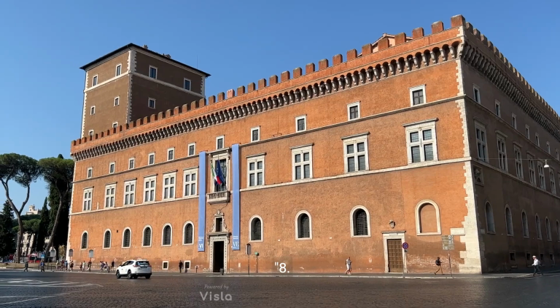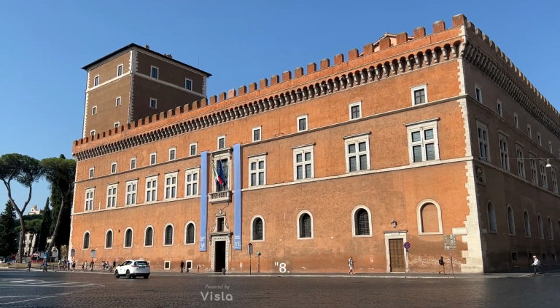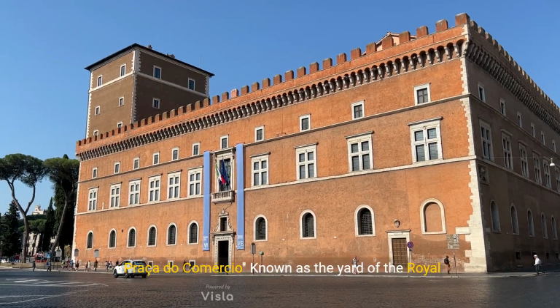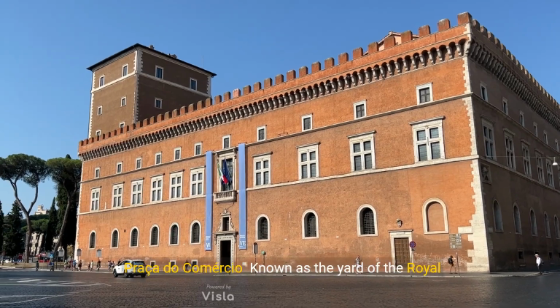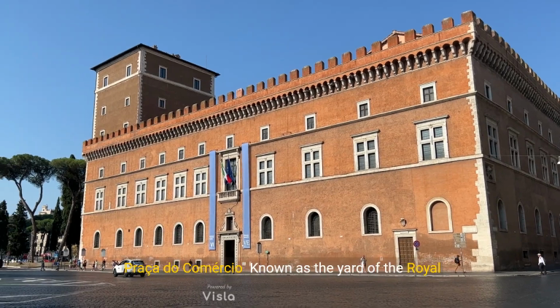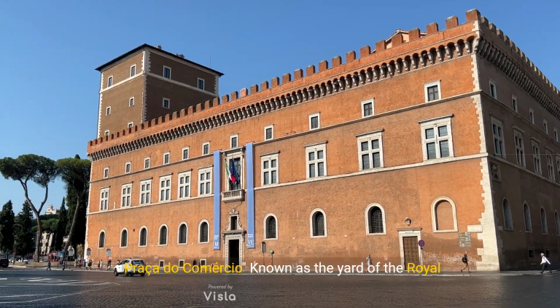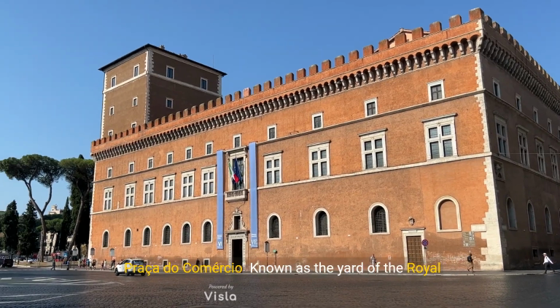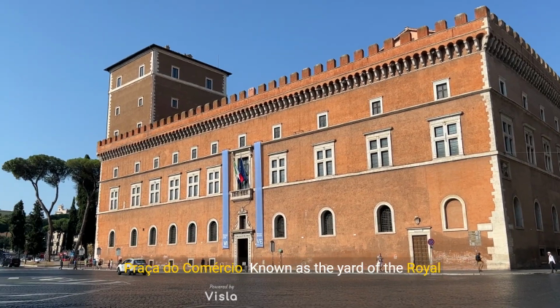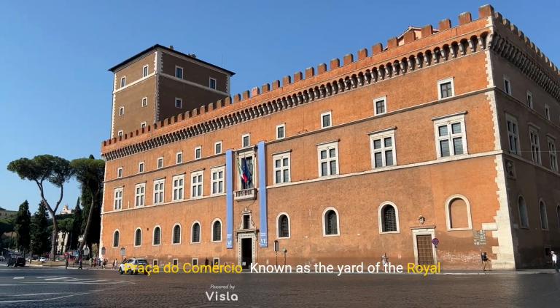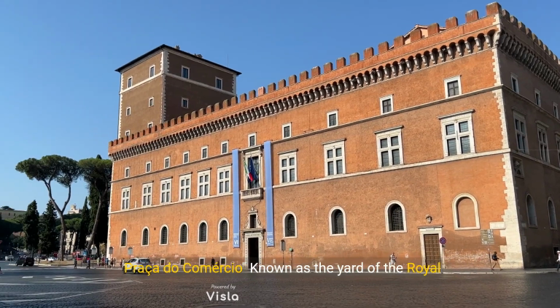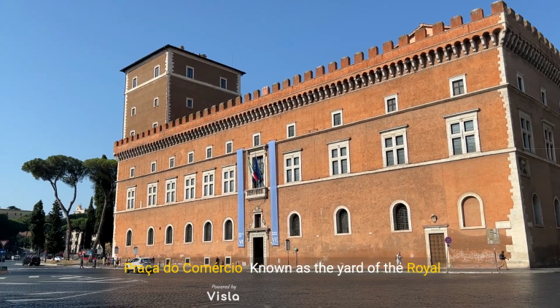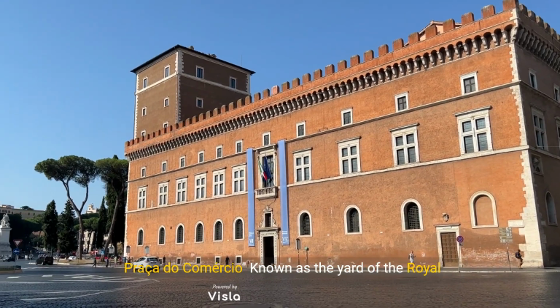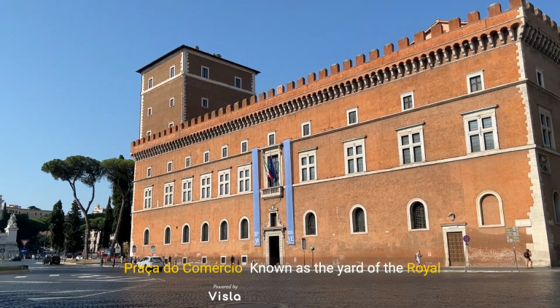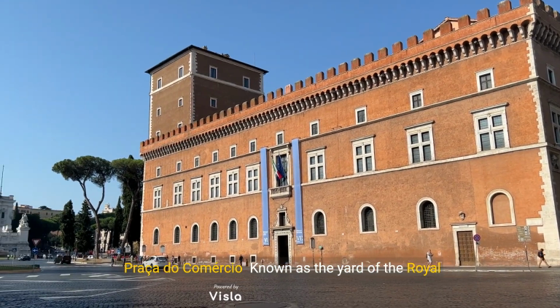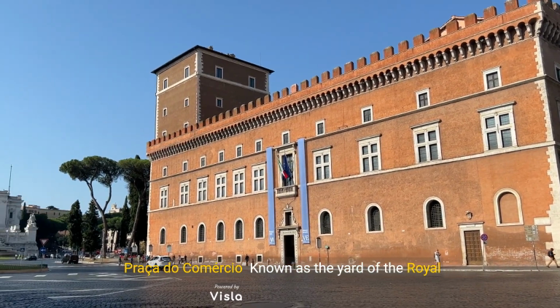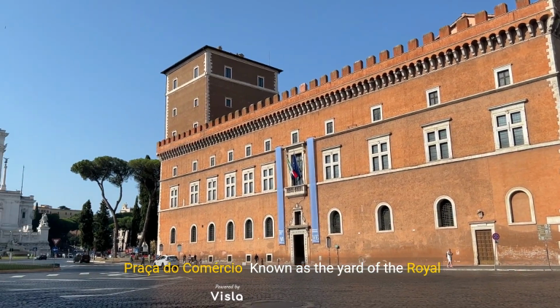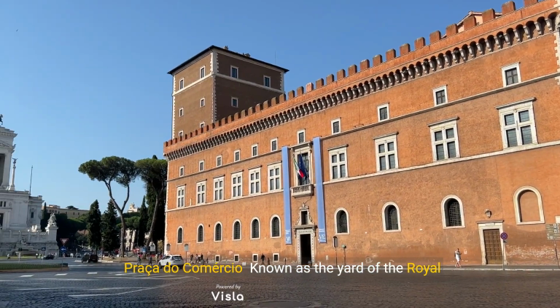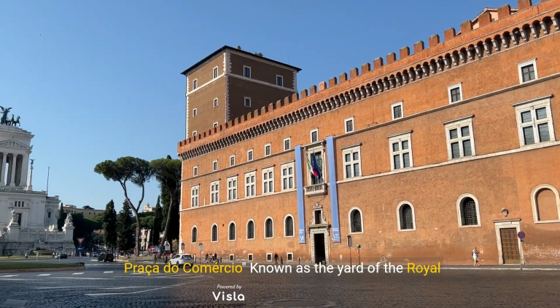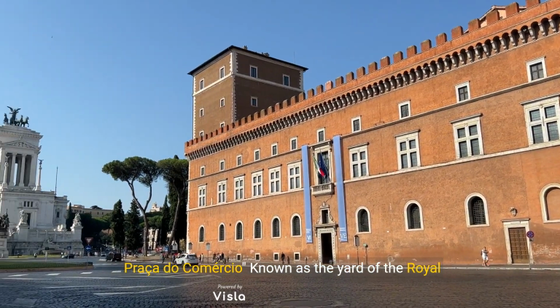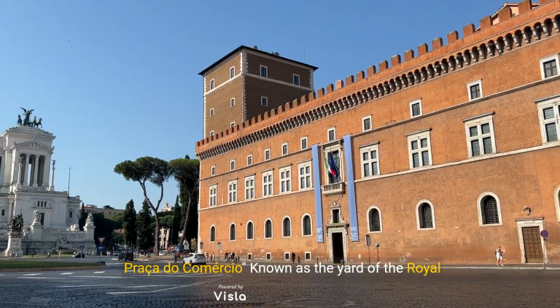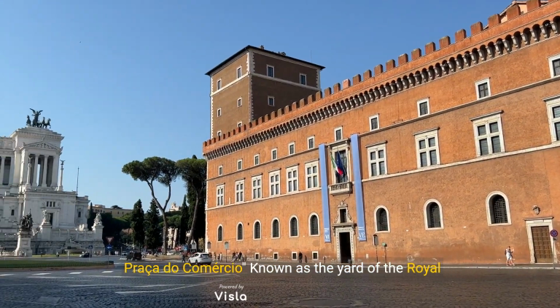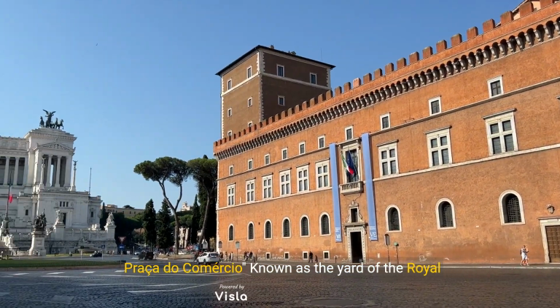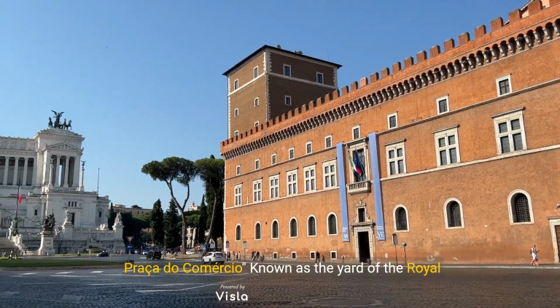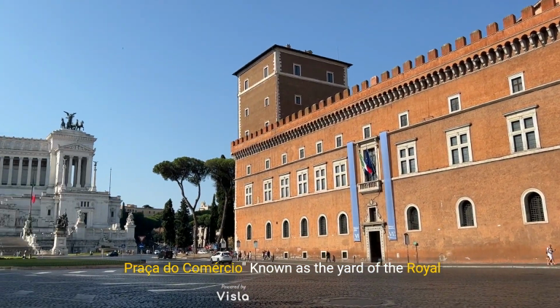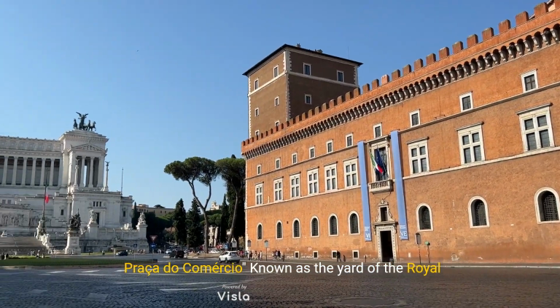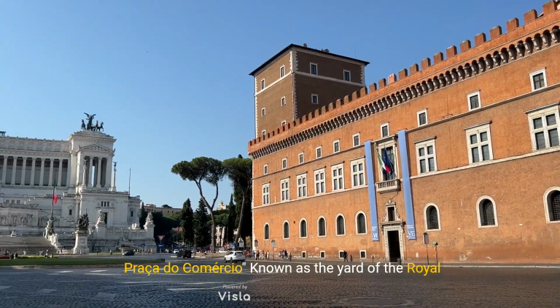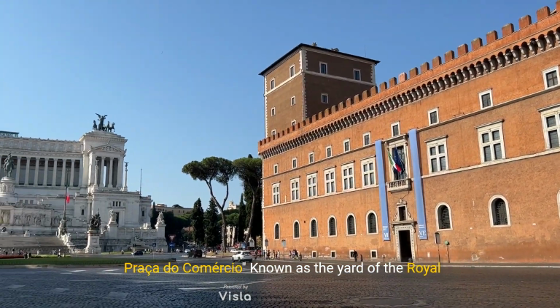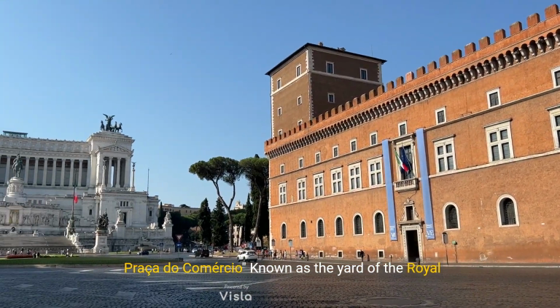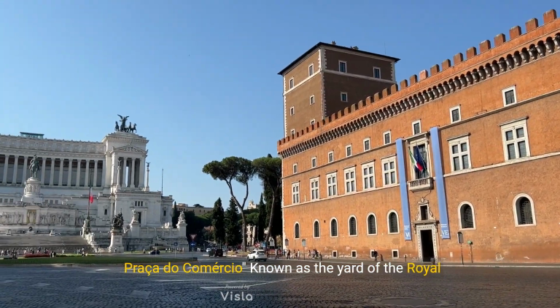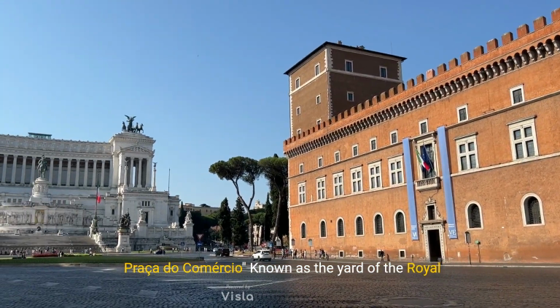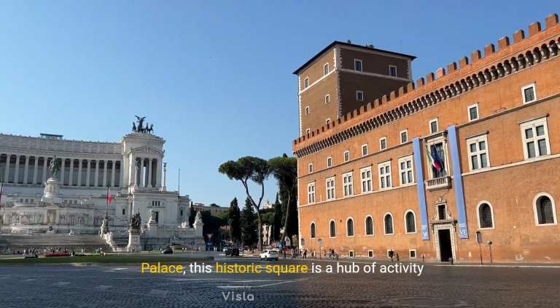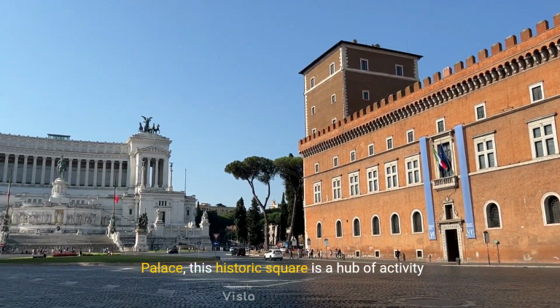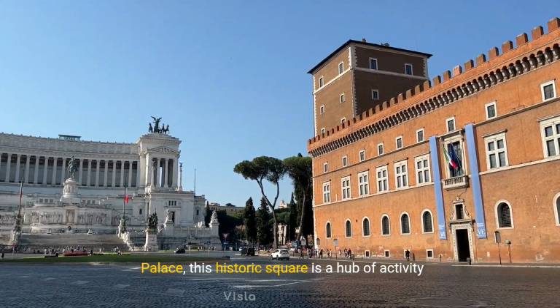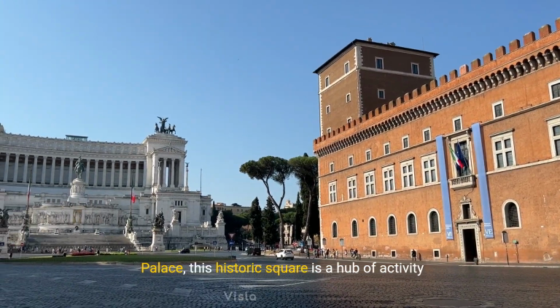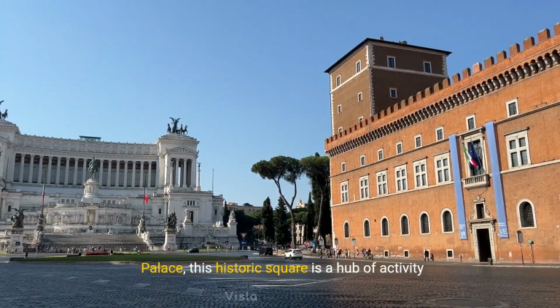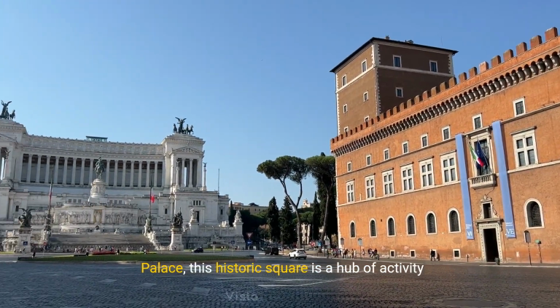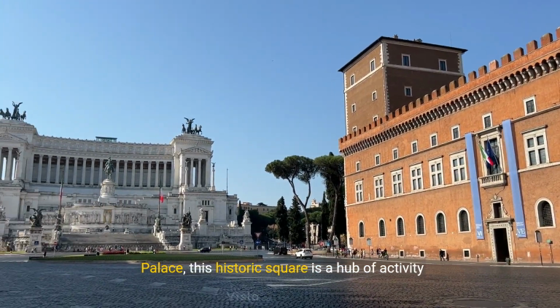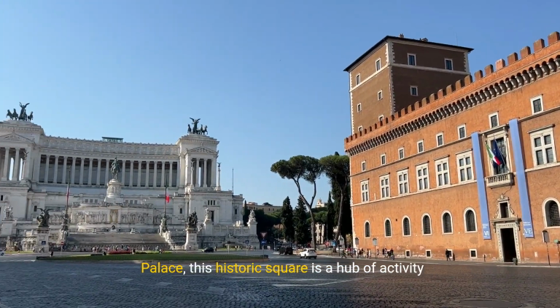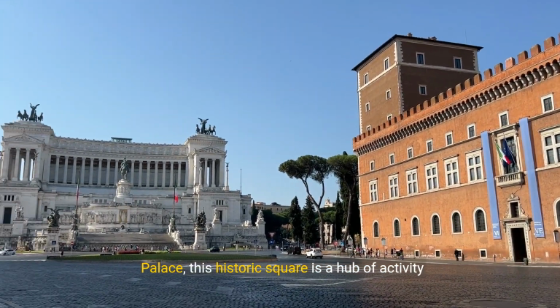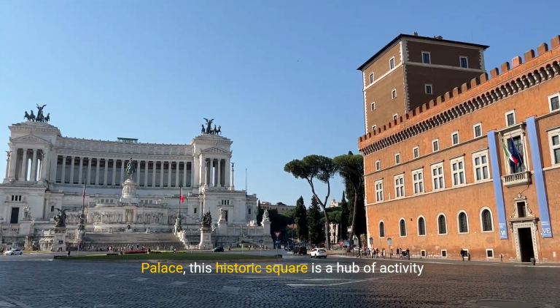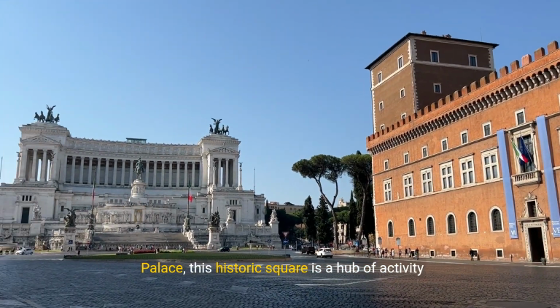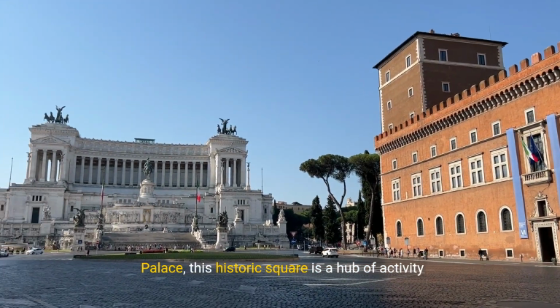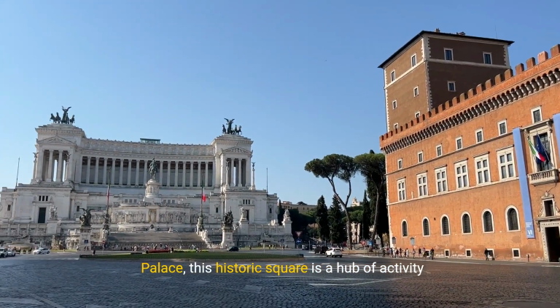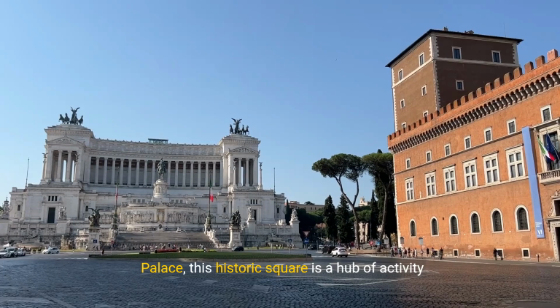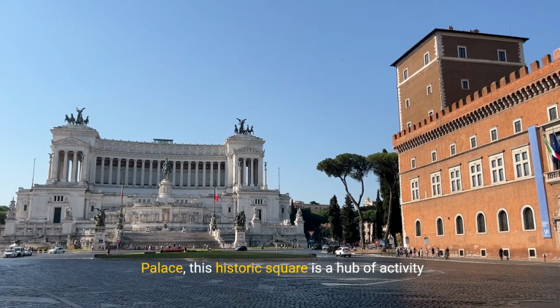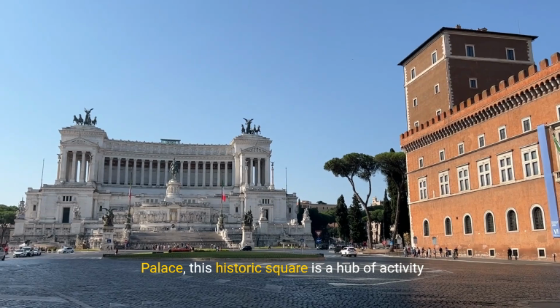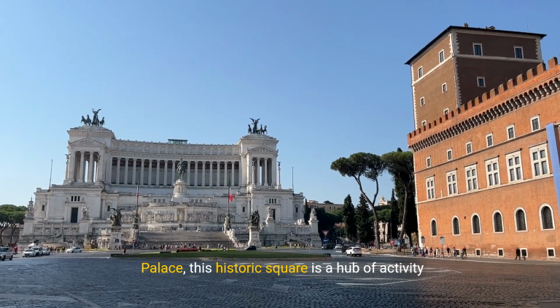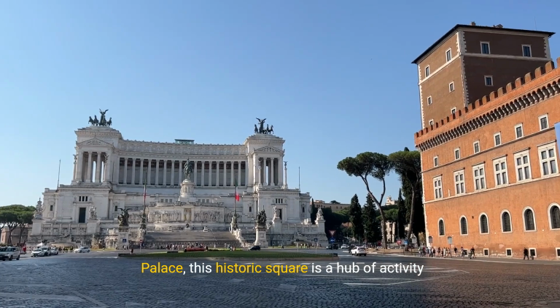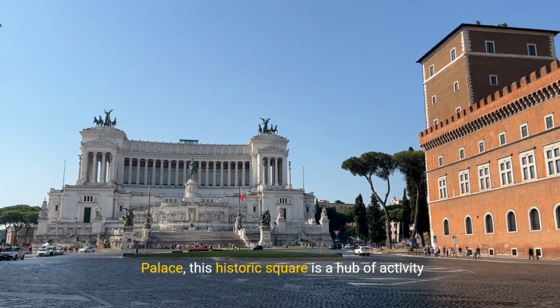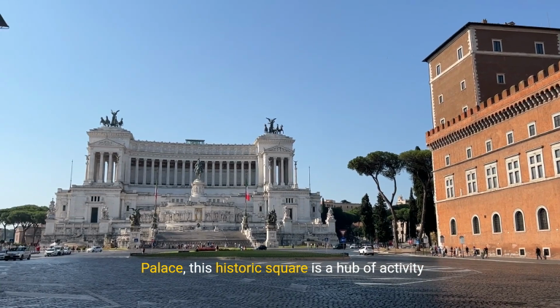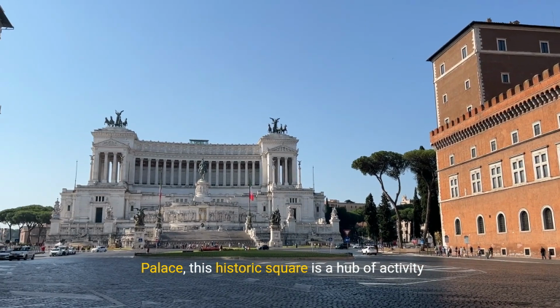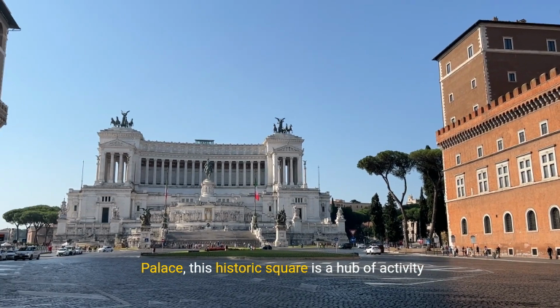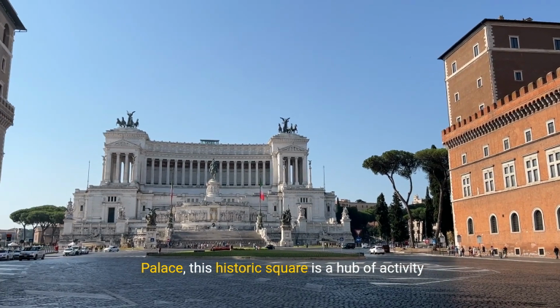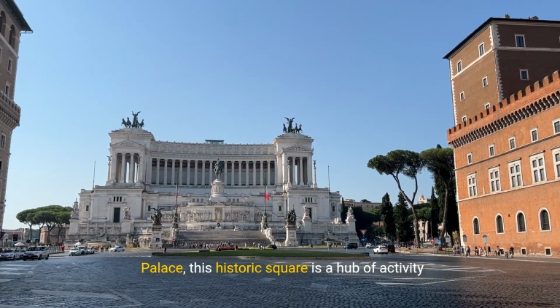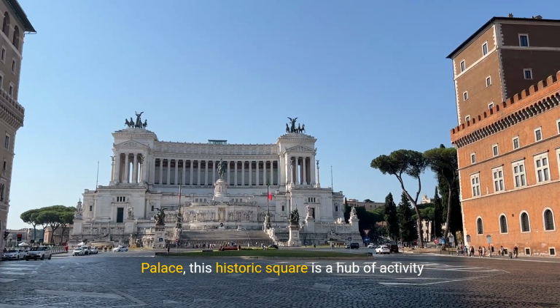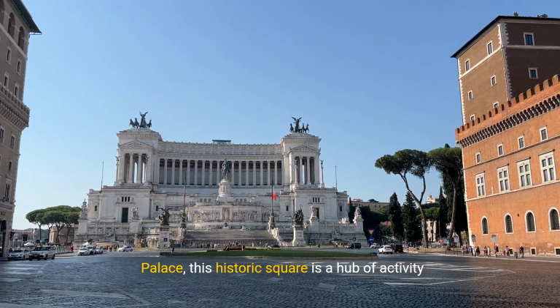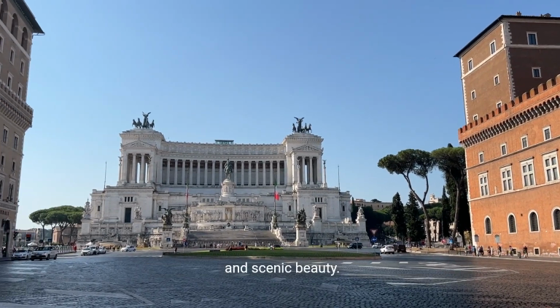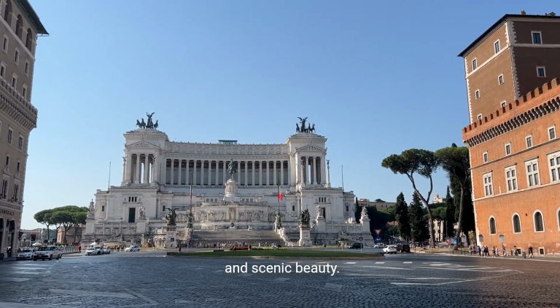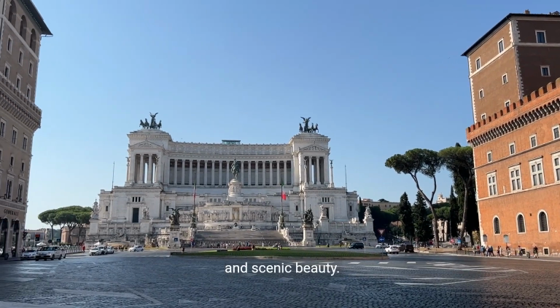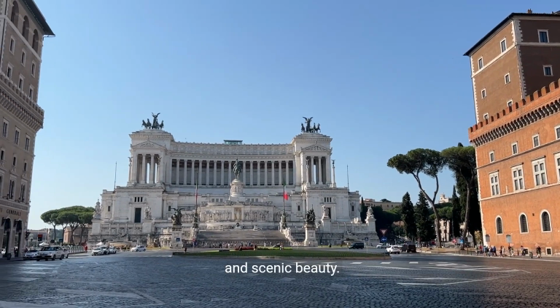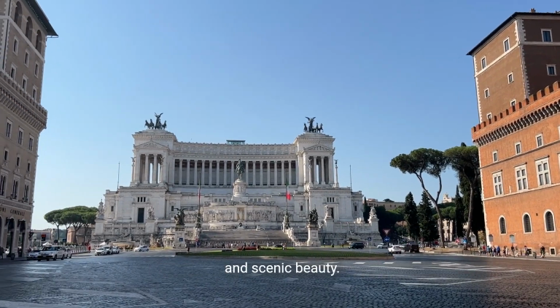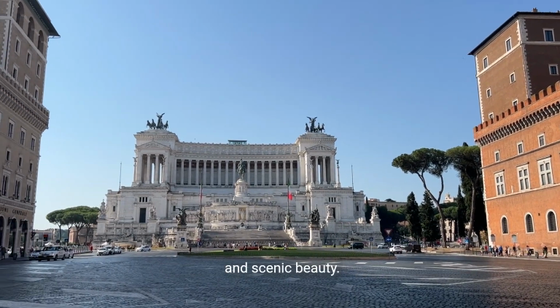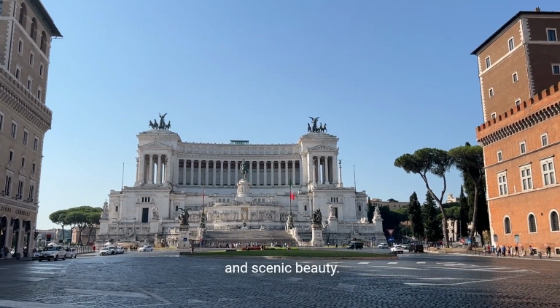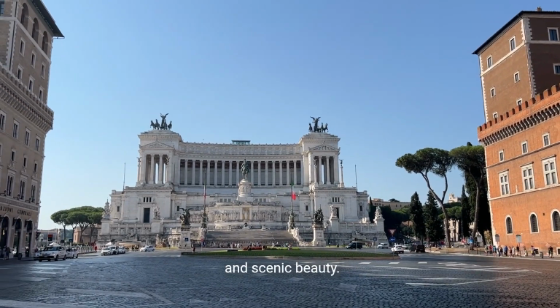Number 8: Praça do Comércio. Known as the Yard of the Royal Palace, this historic square is a hub of activity and scenic beauty.